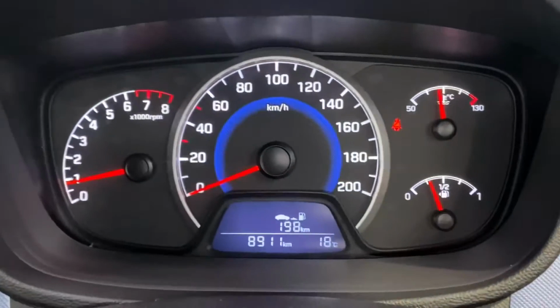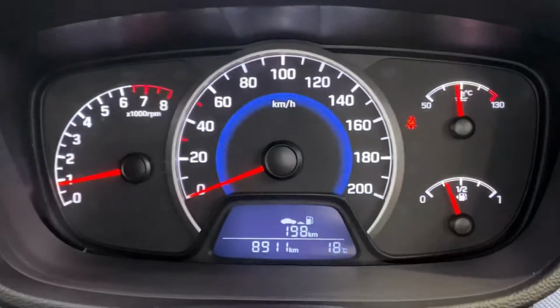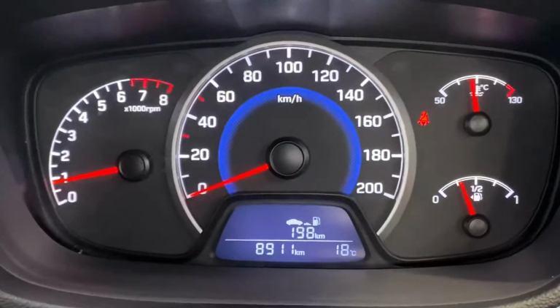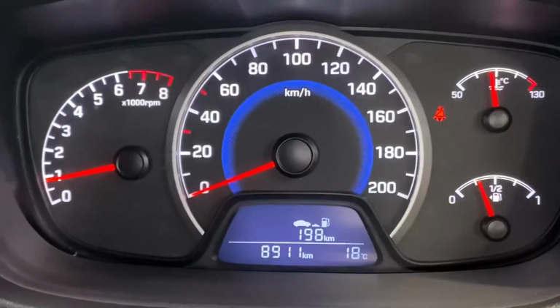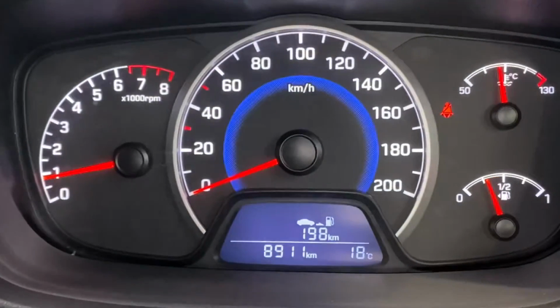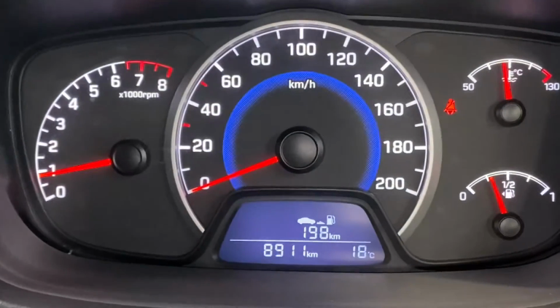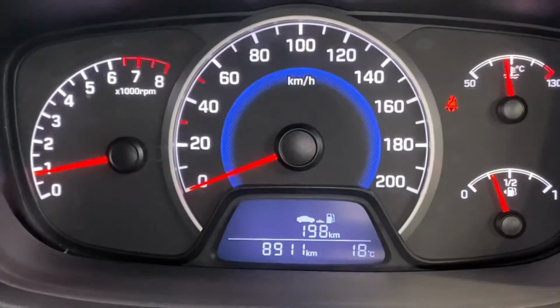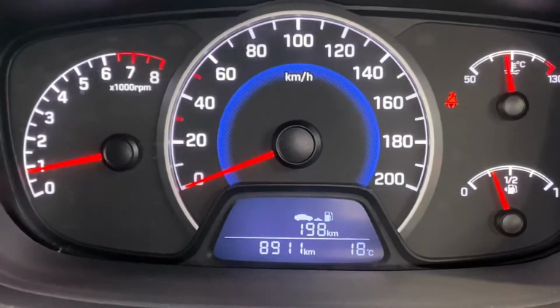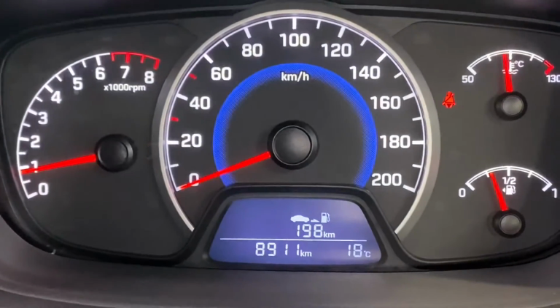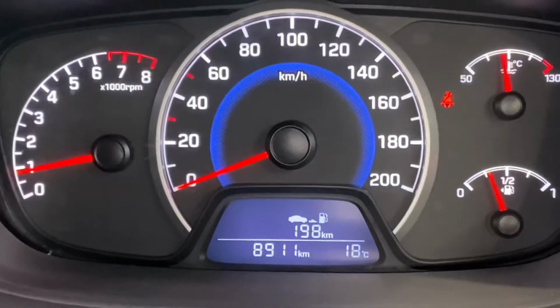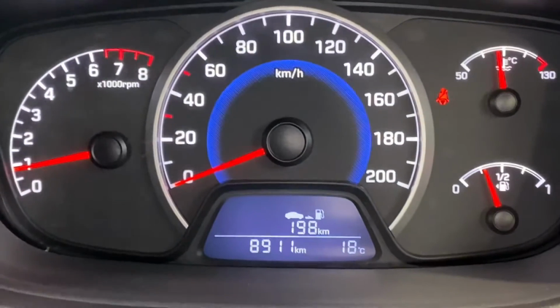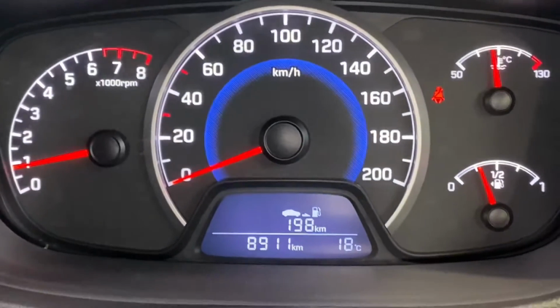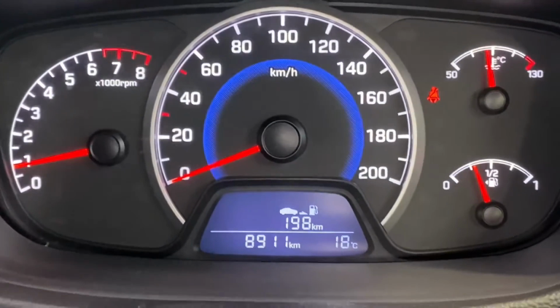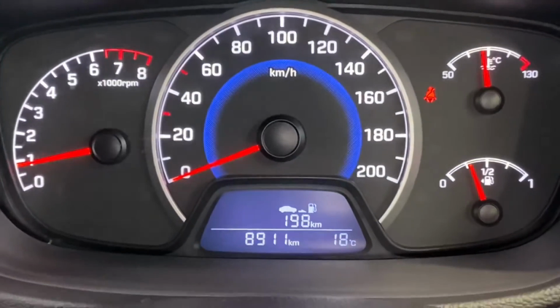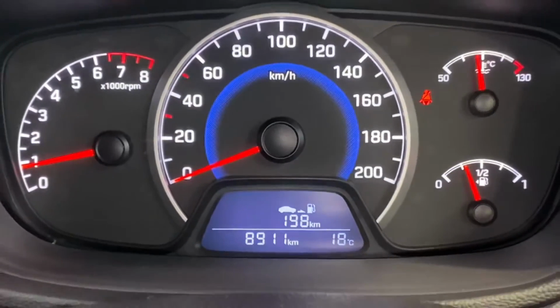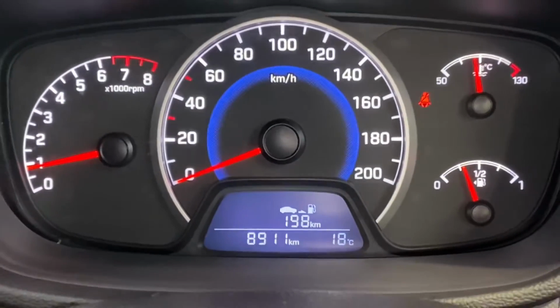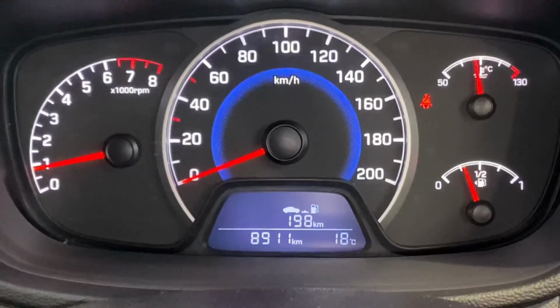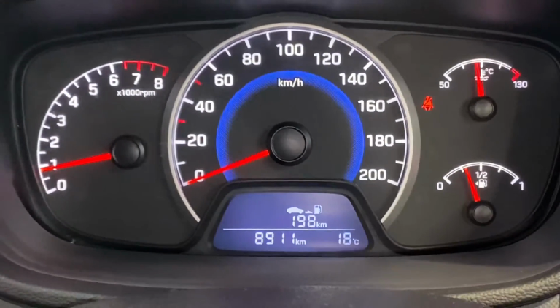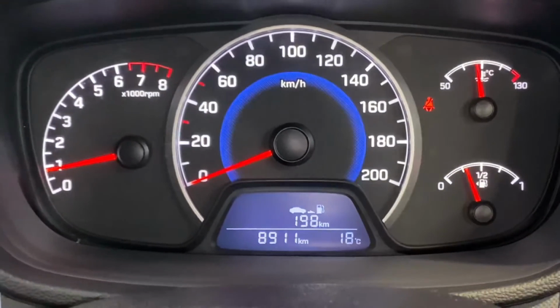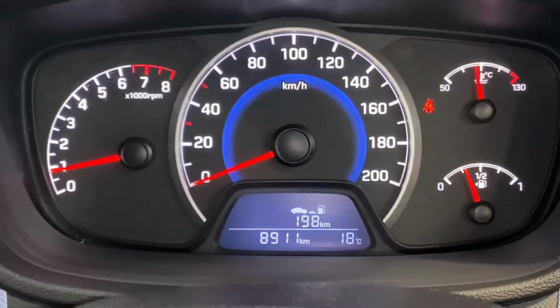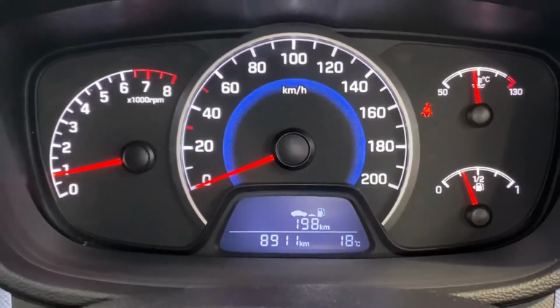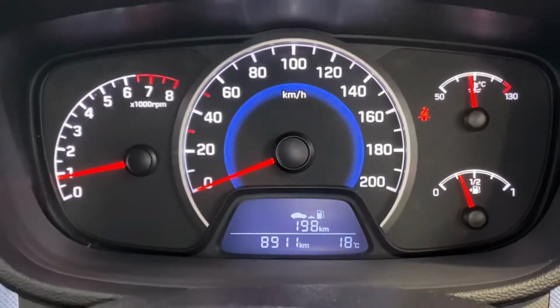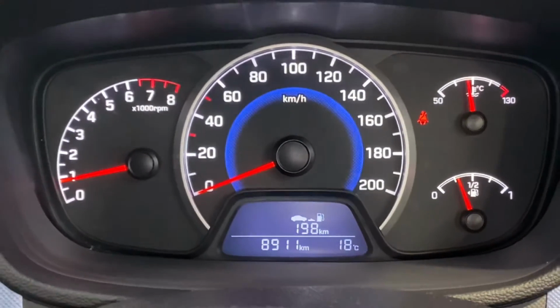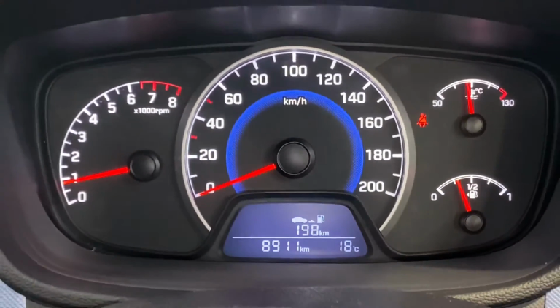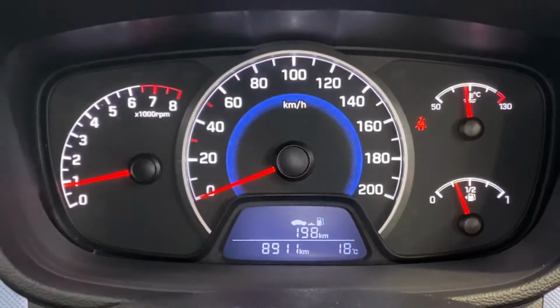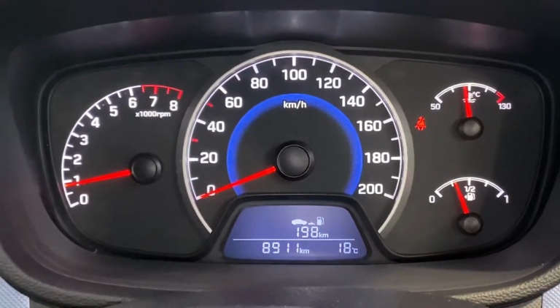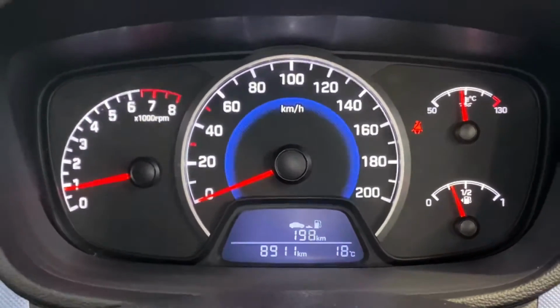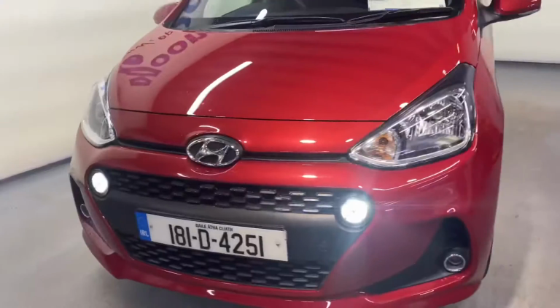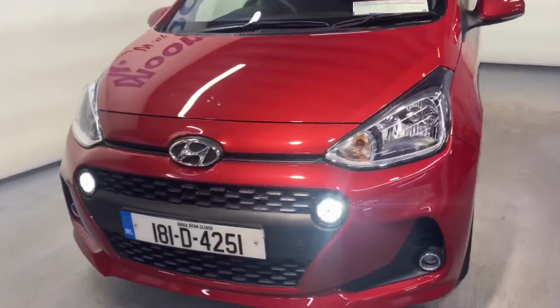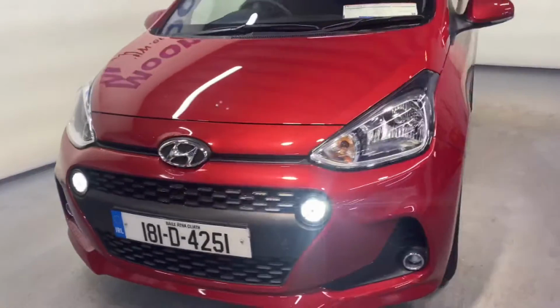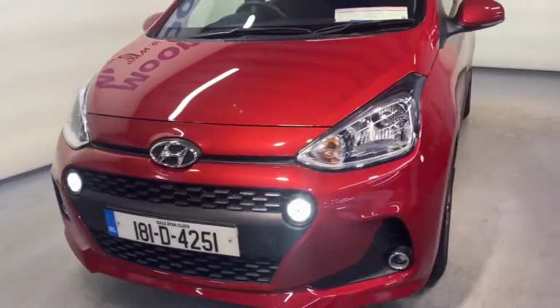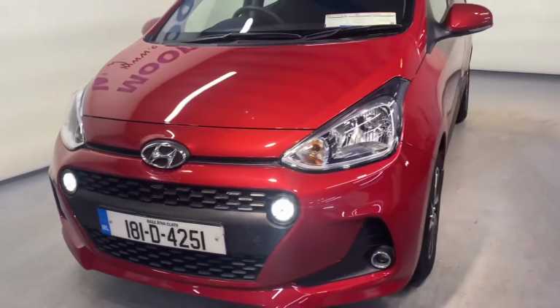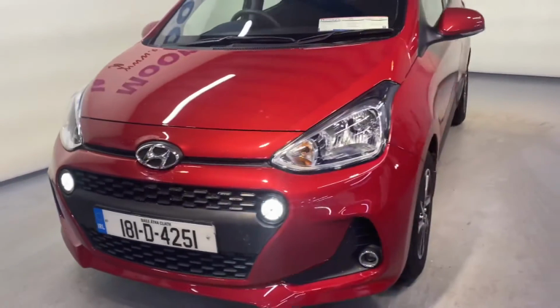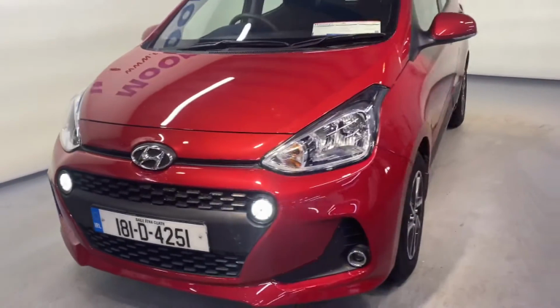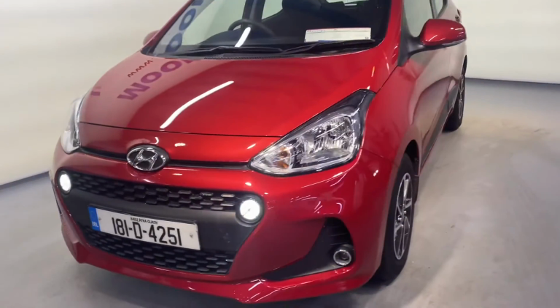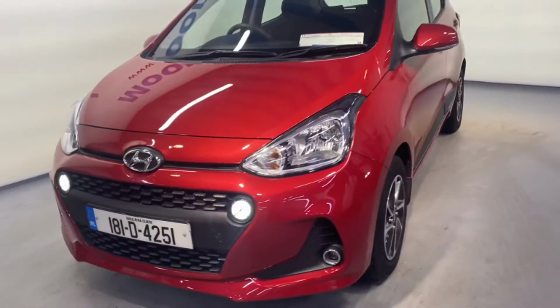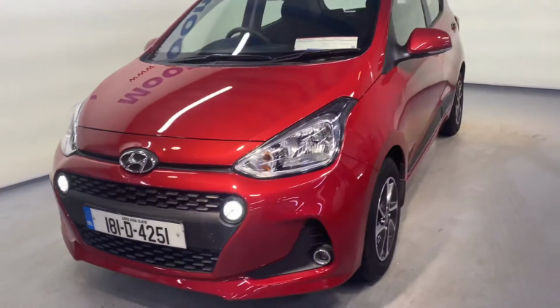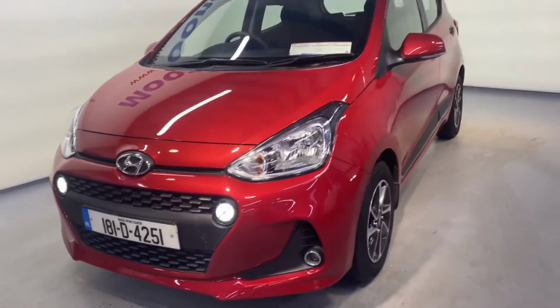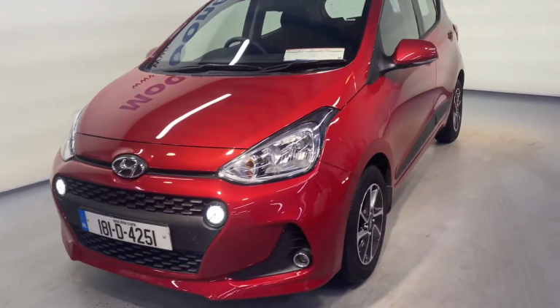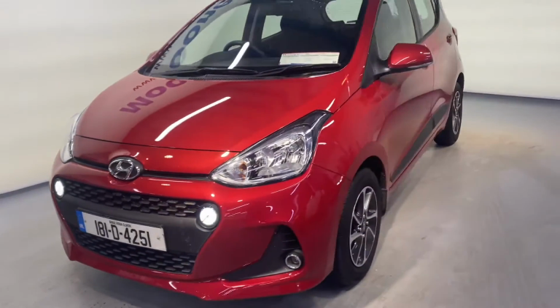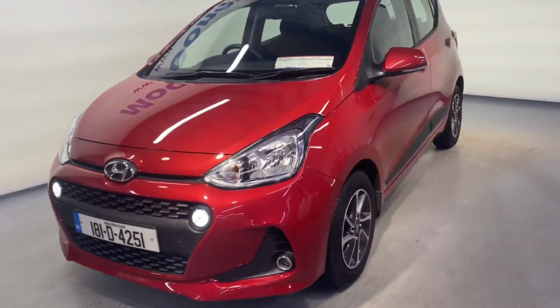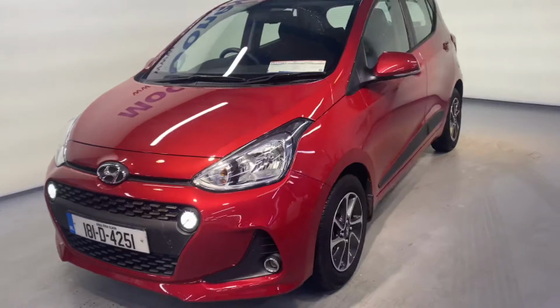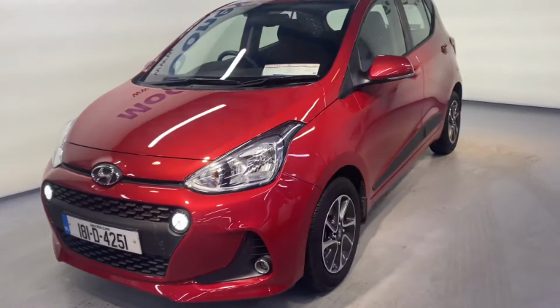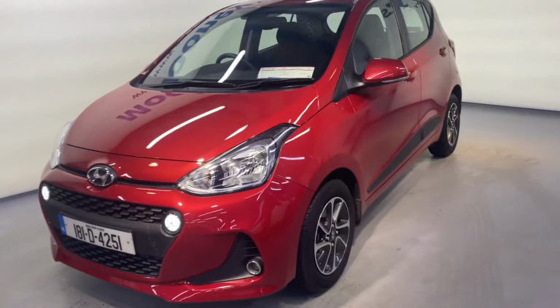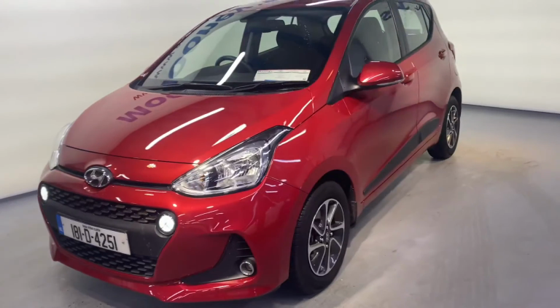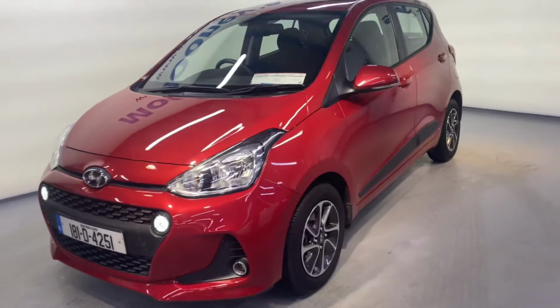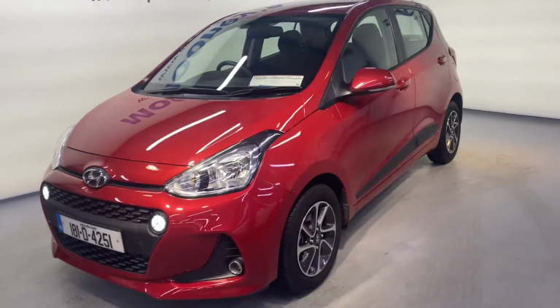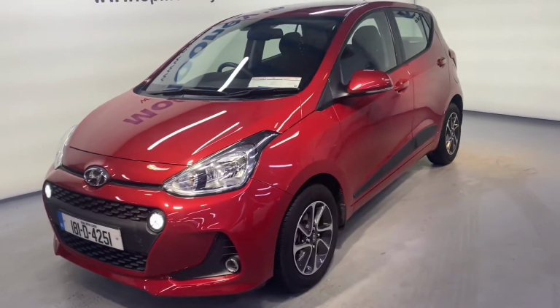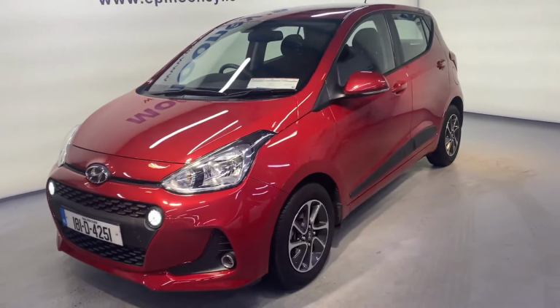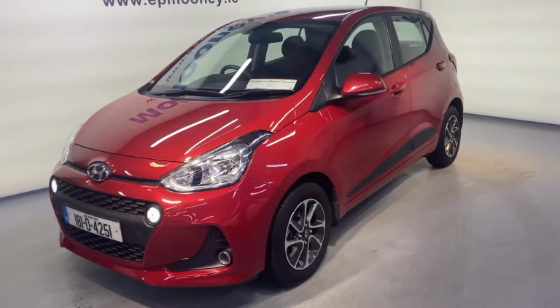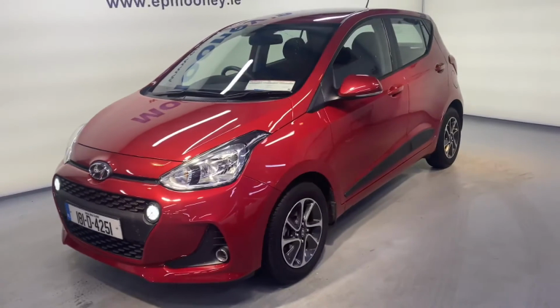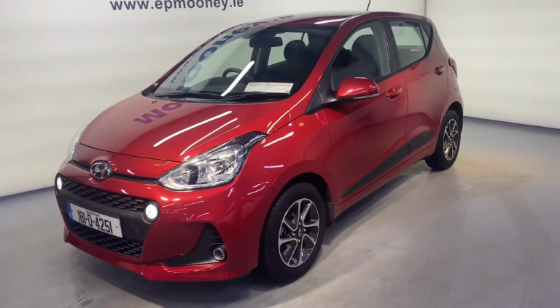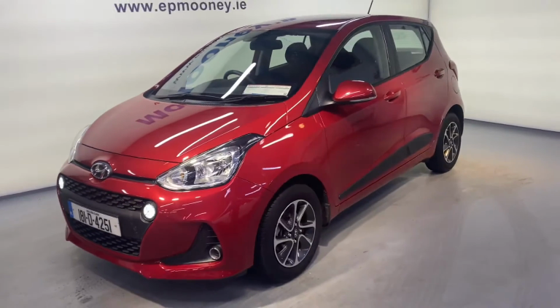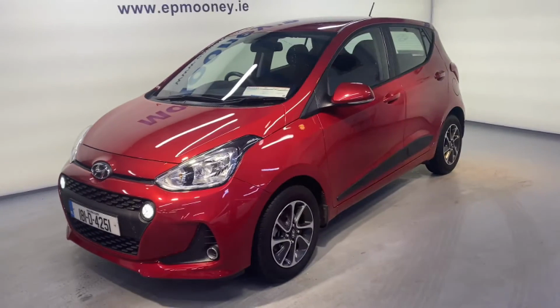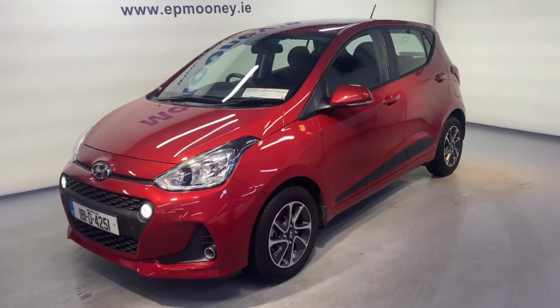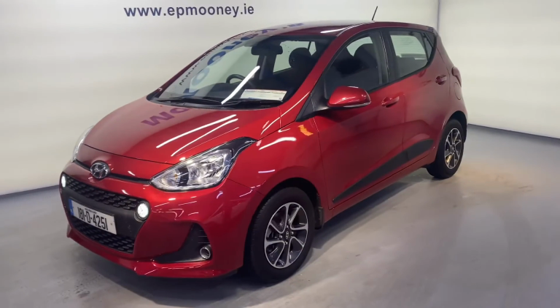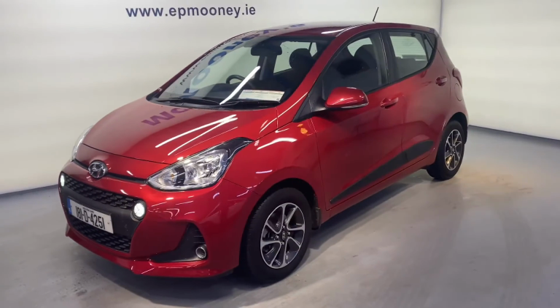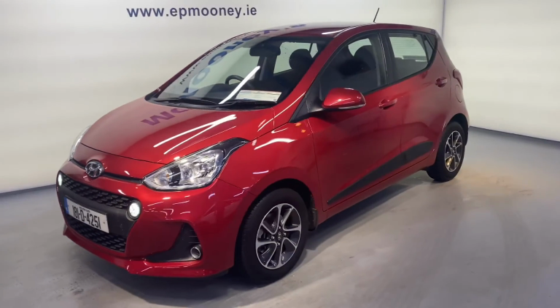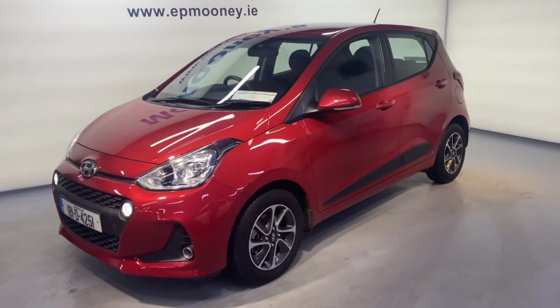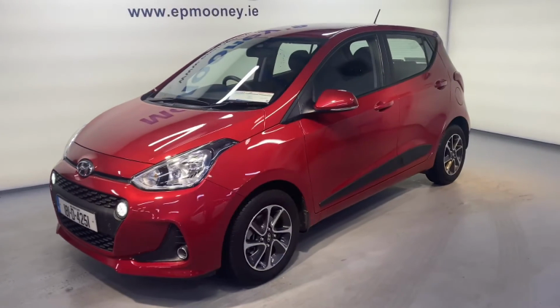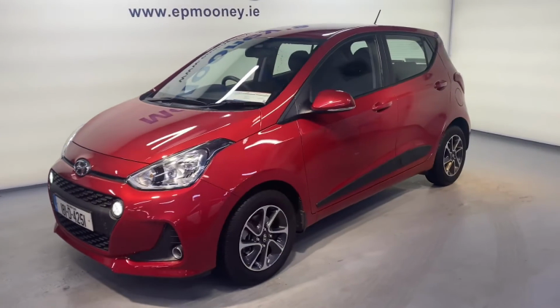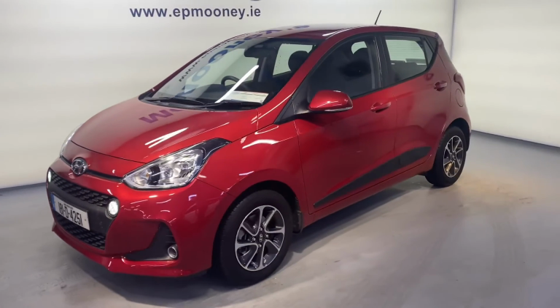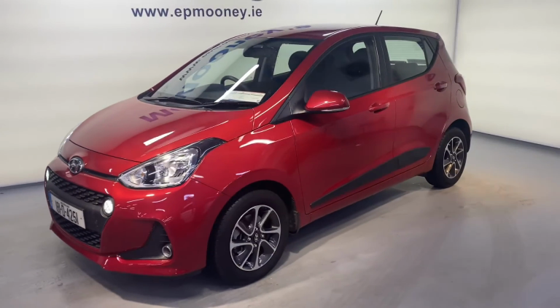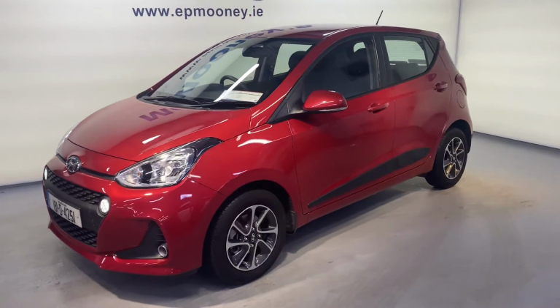This car only has 8,900 kilometres — very low mileage. Fully serviced here at Mooney's and comes with its unlimited mileage warranty.